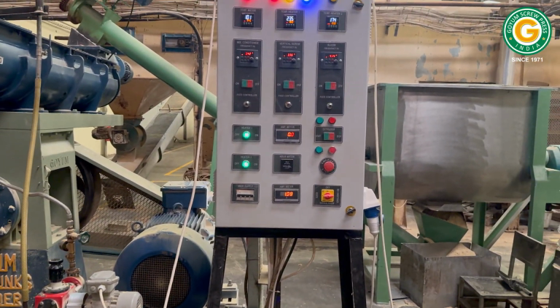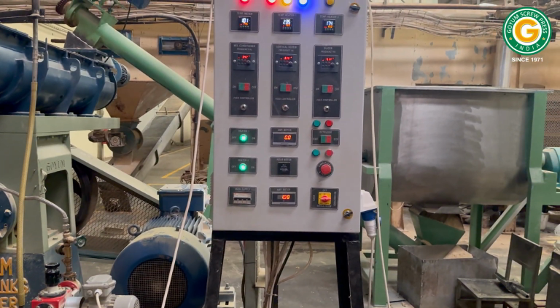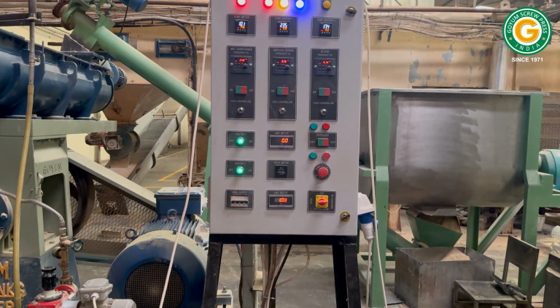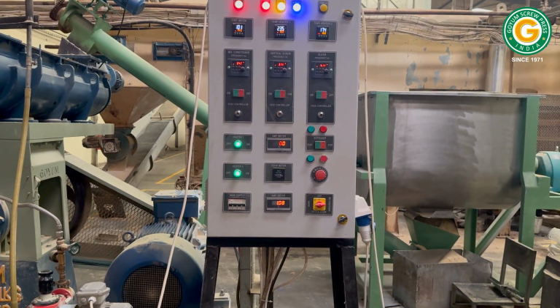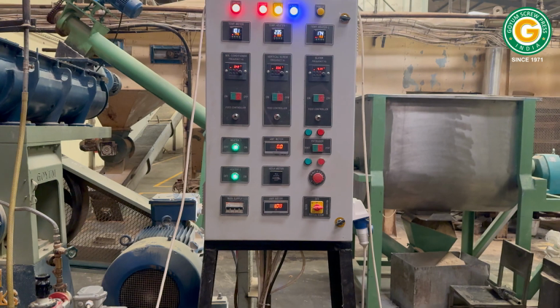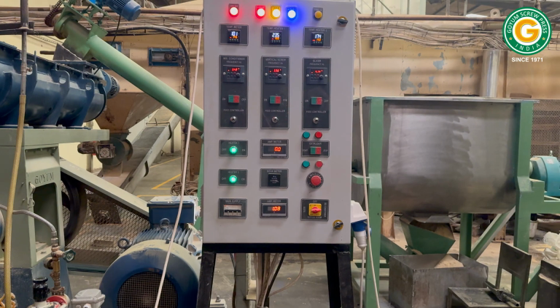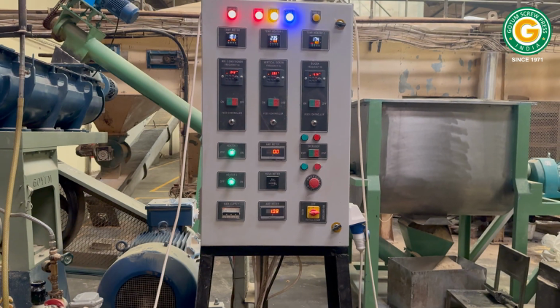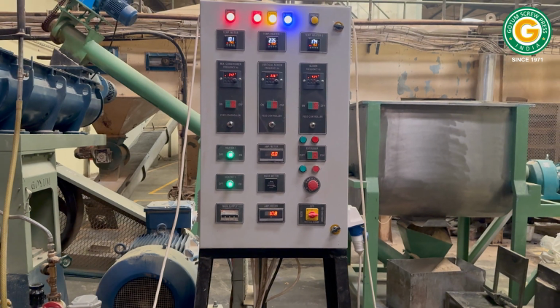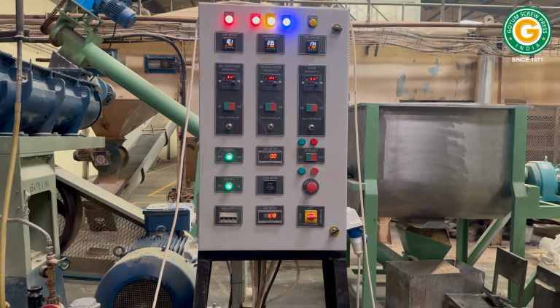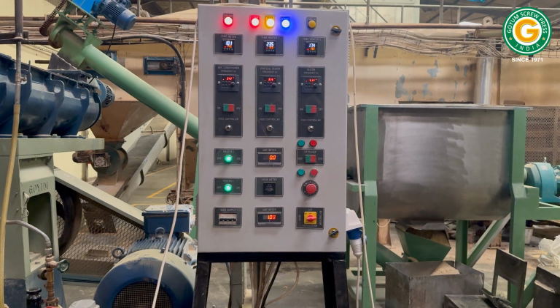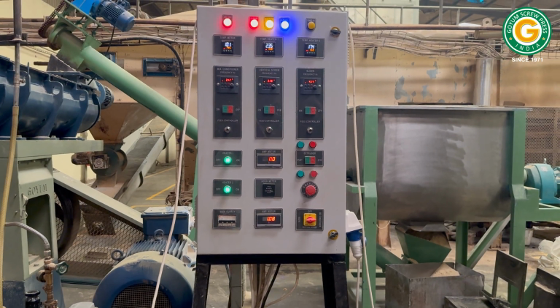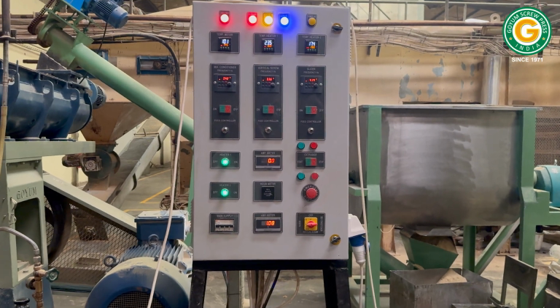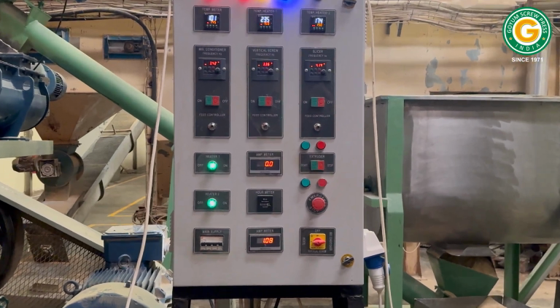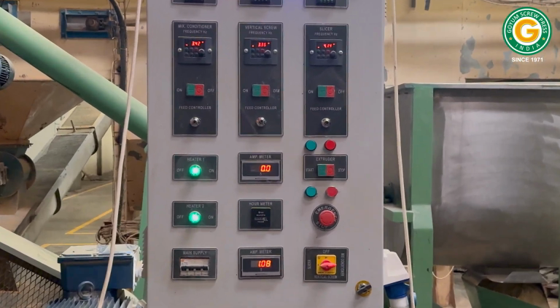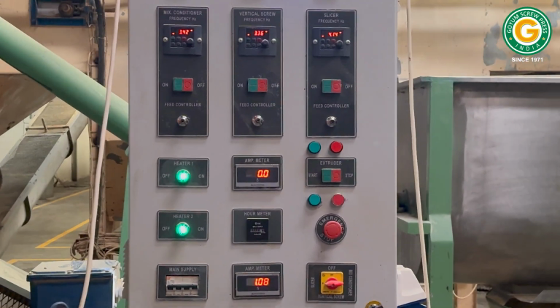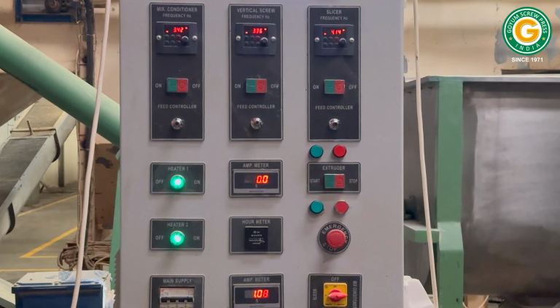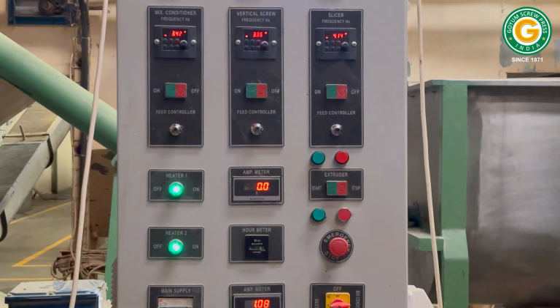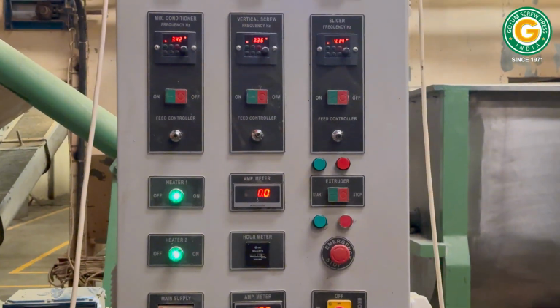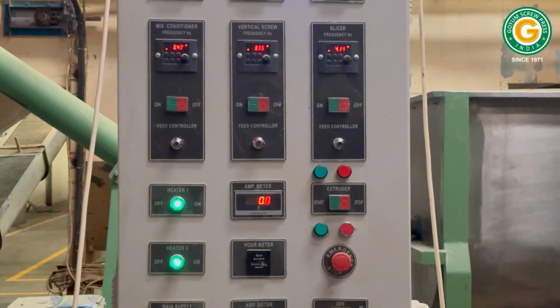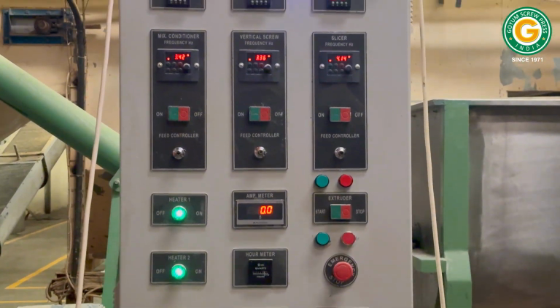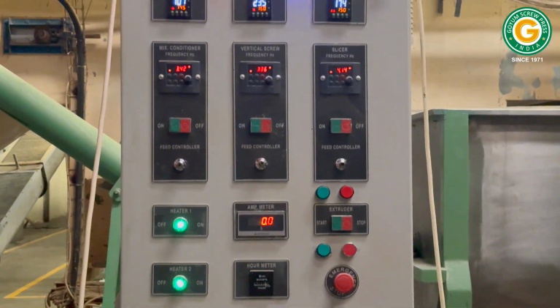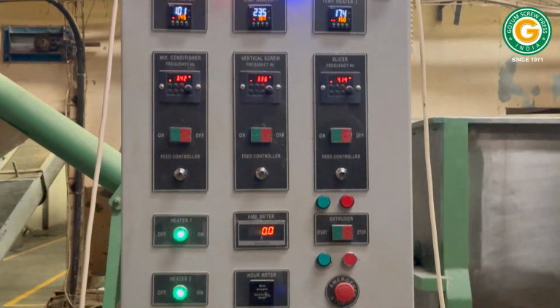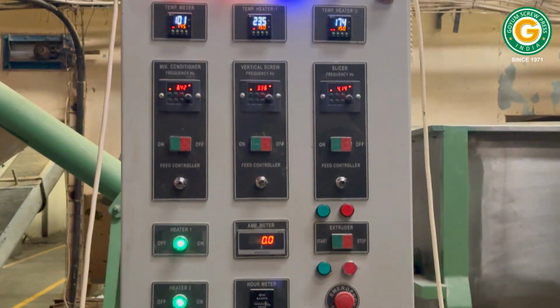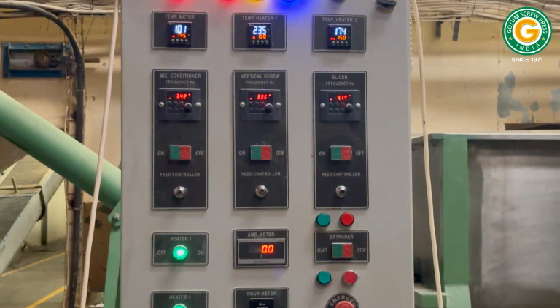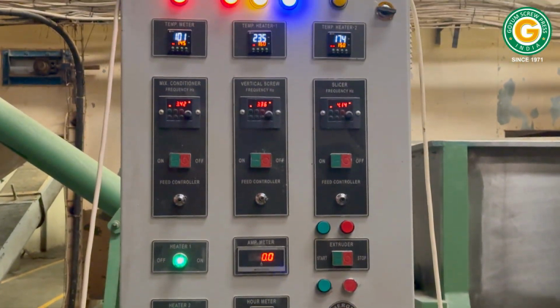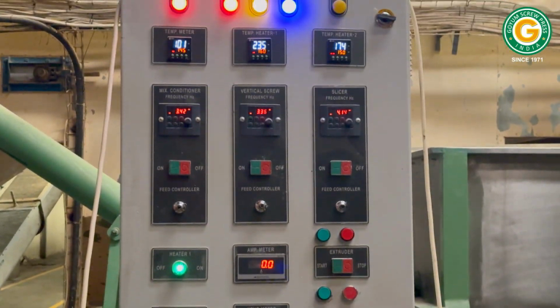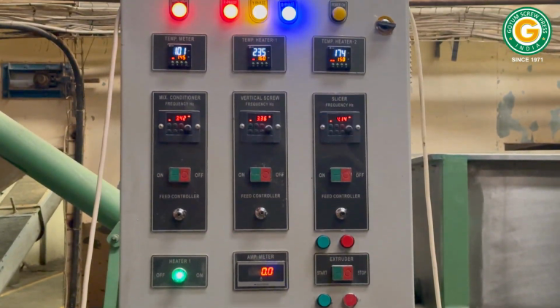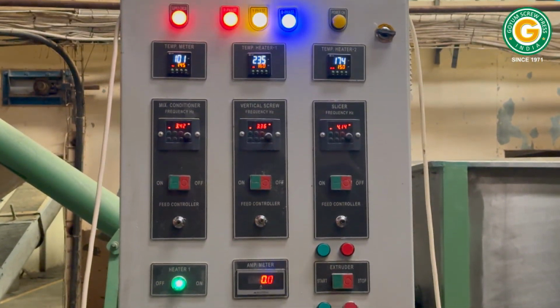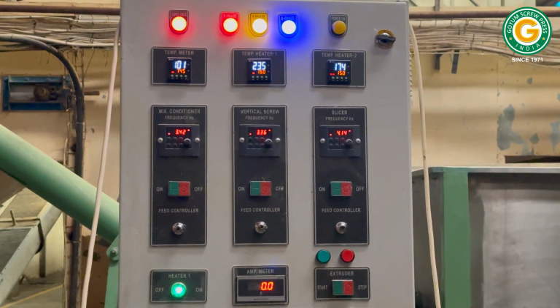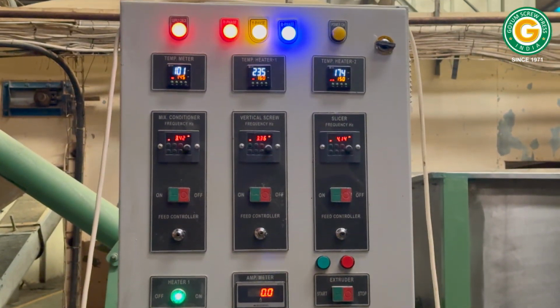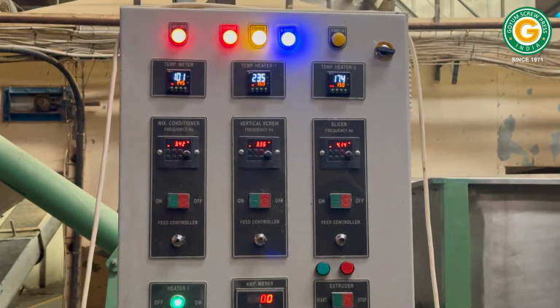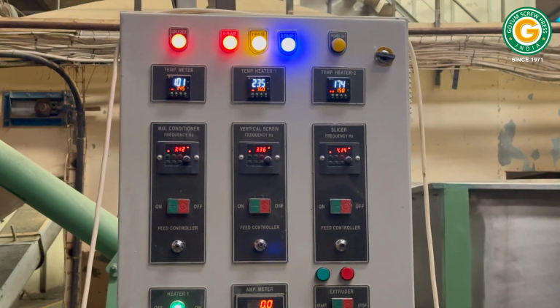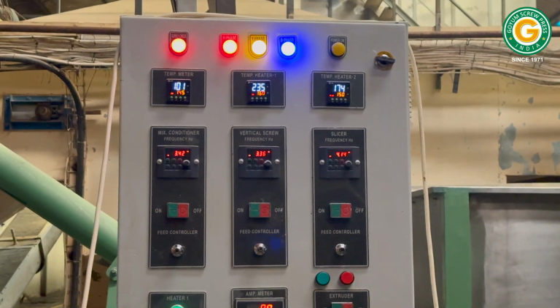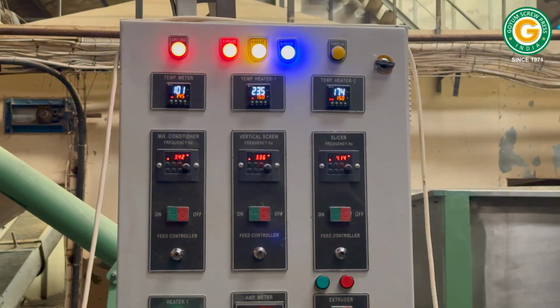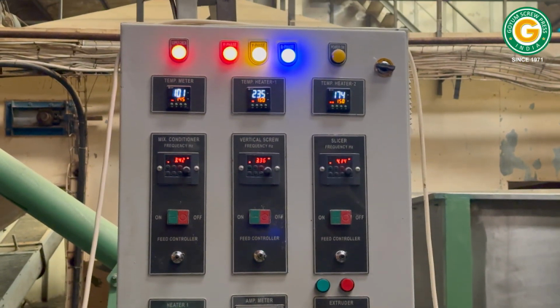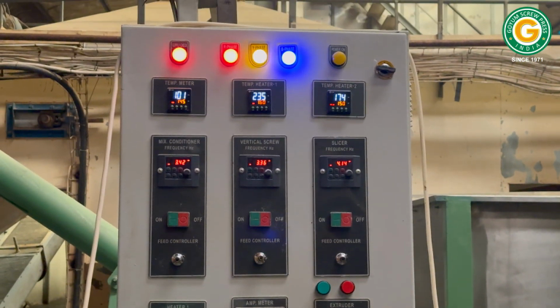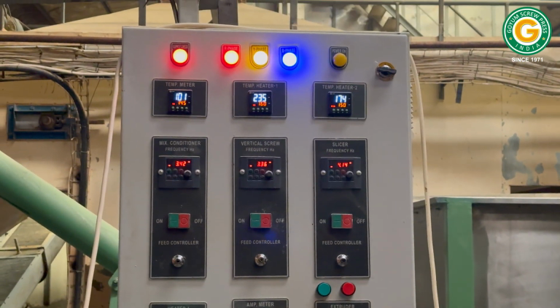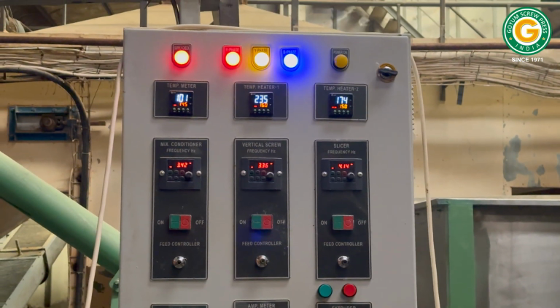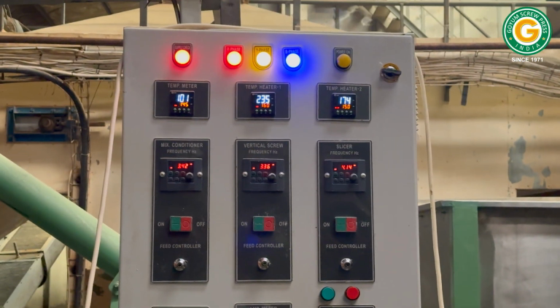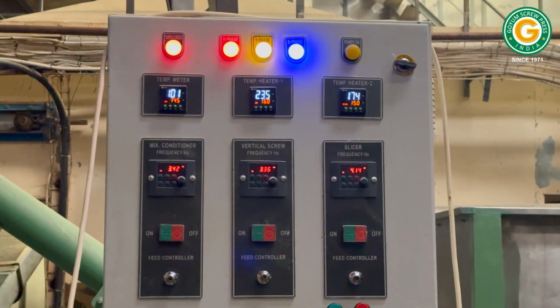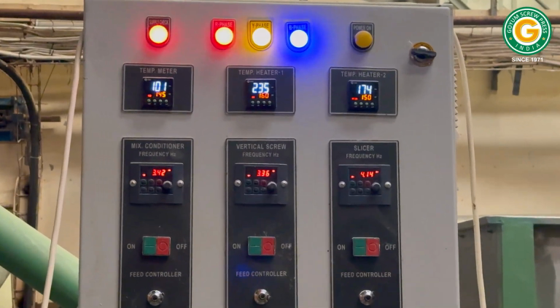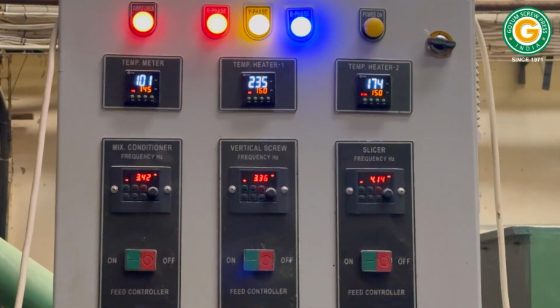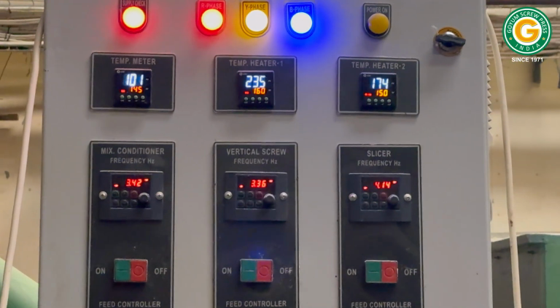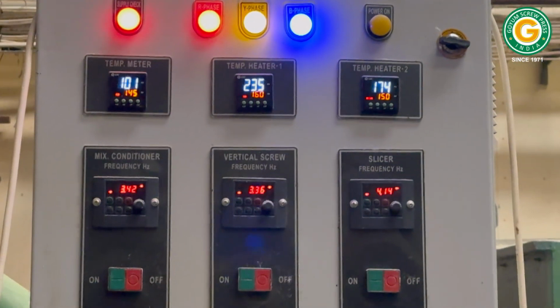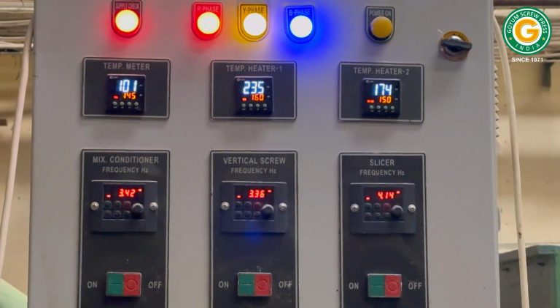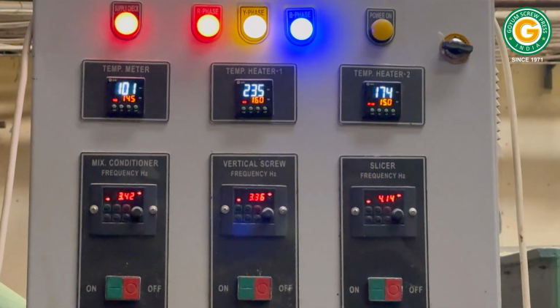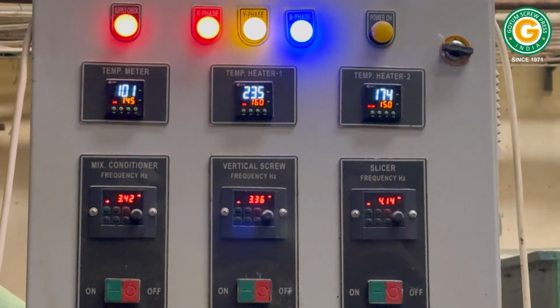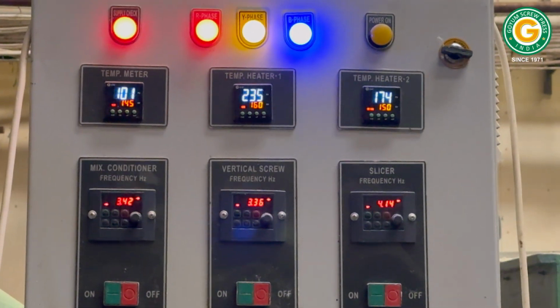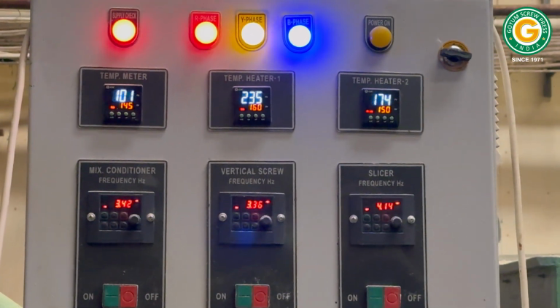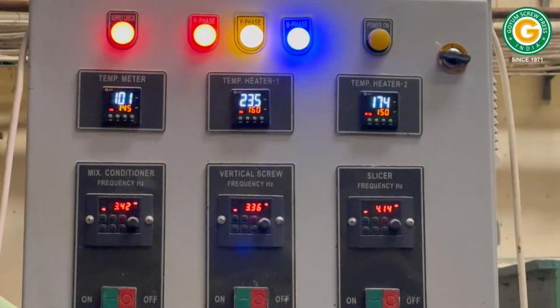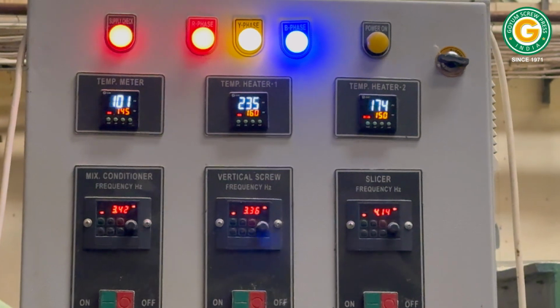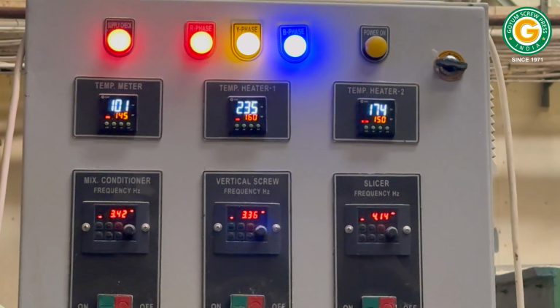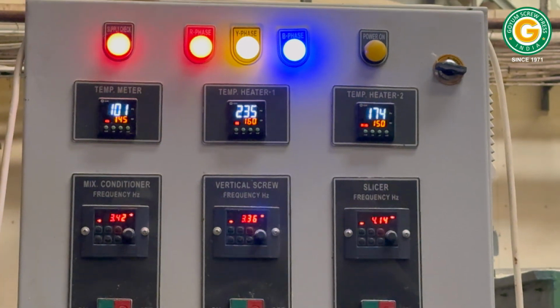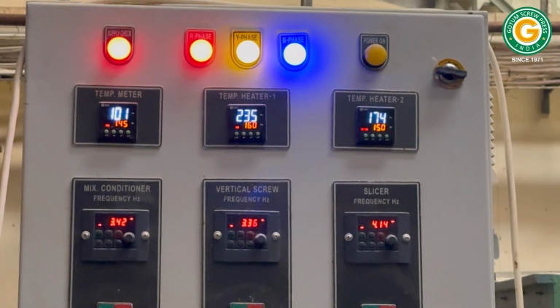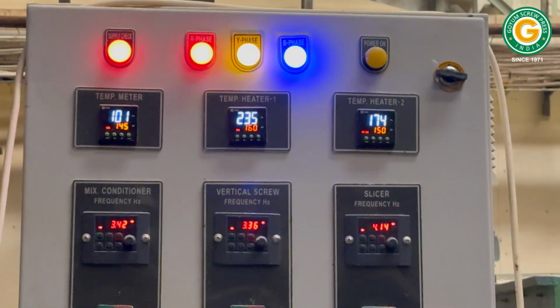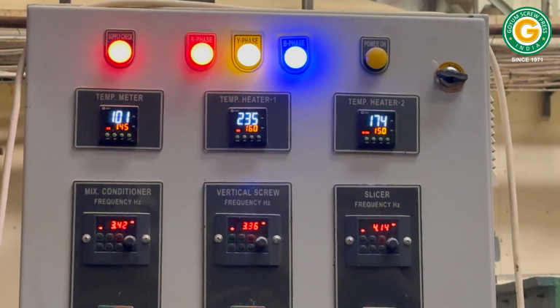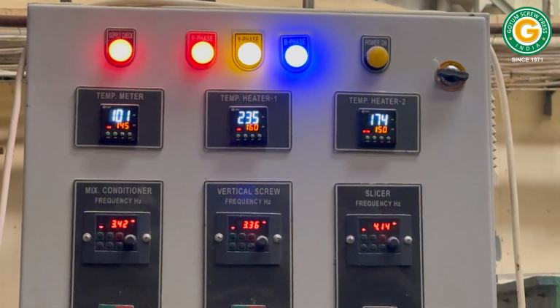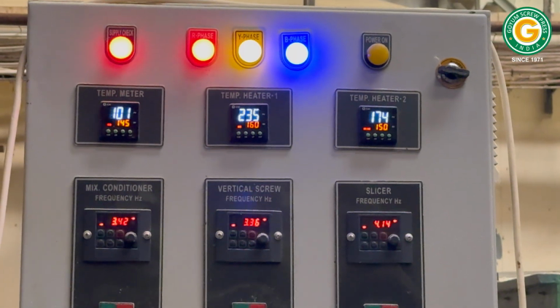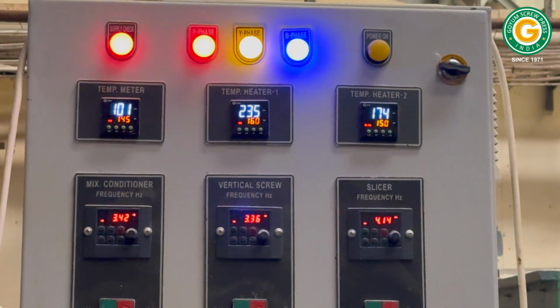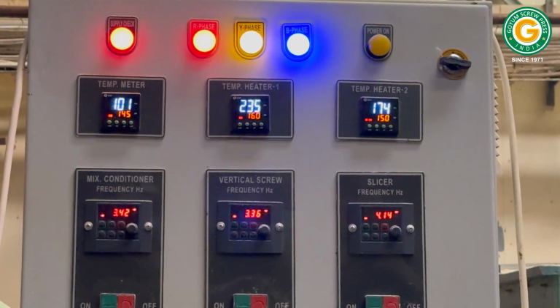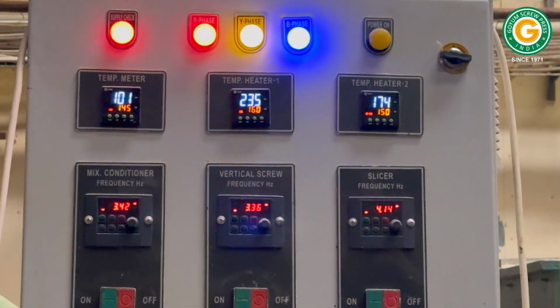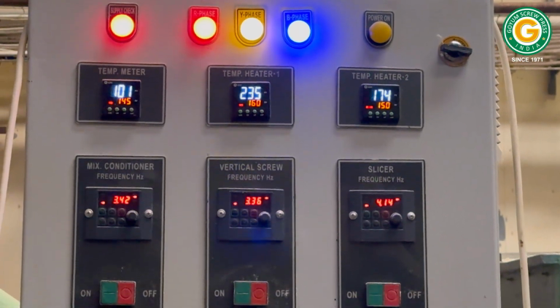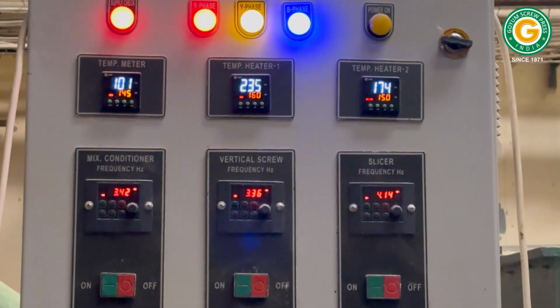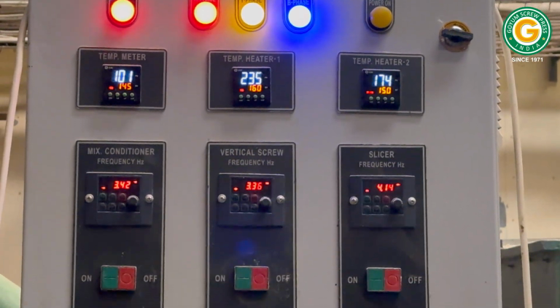You can see a separate feeder panel specifically for the soya chunks extruder, displaying the temperature, frequency, and amp meter.